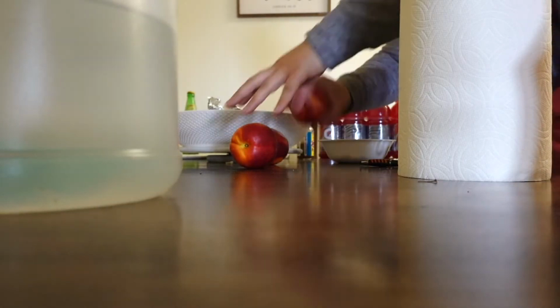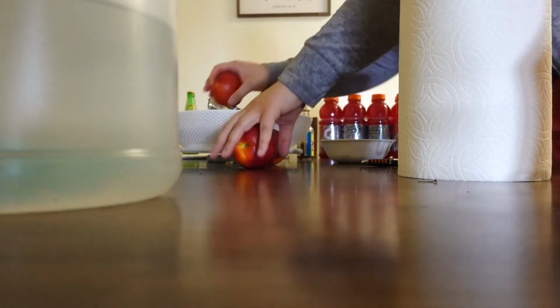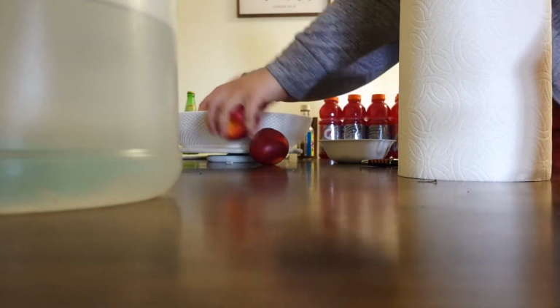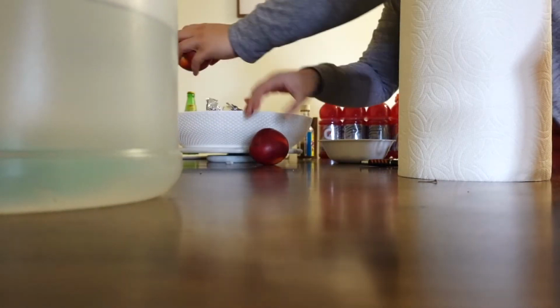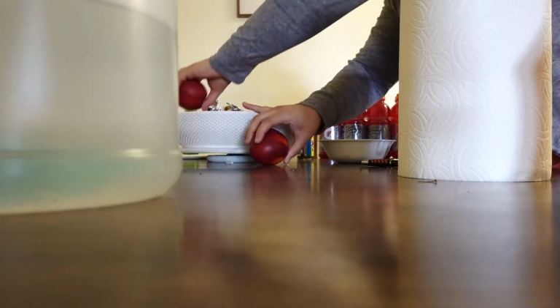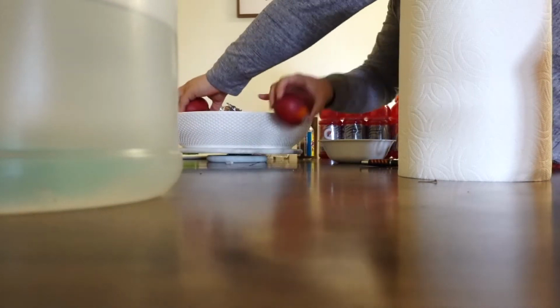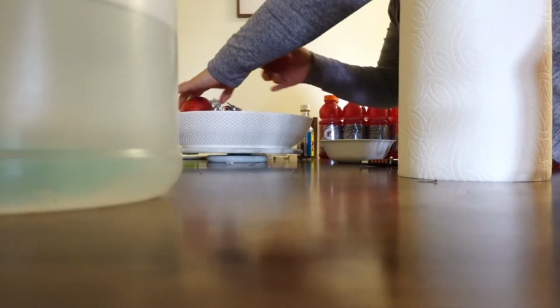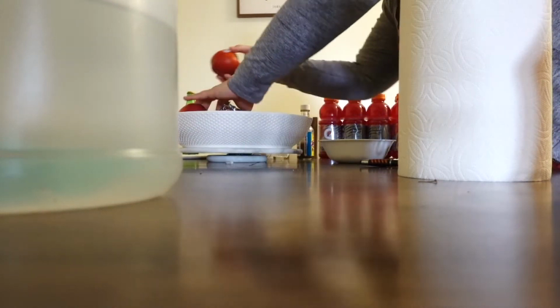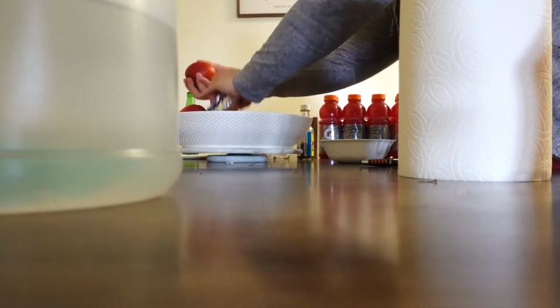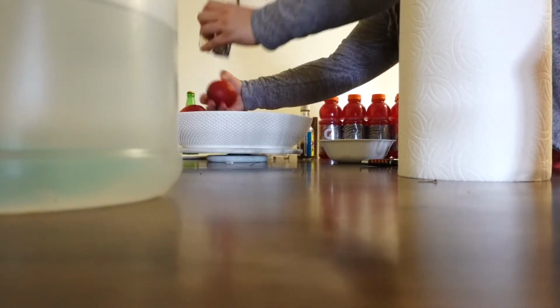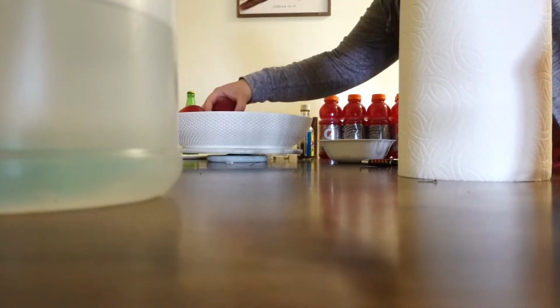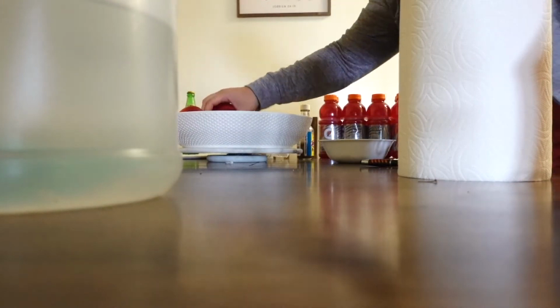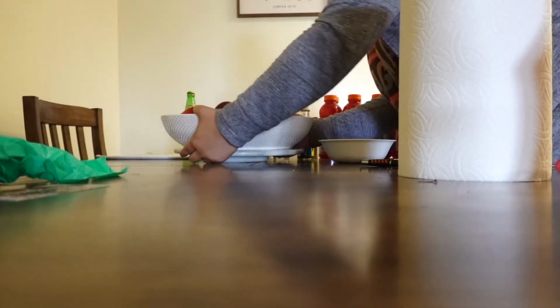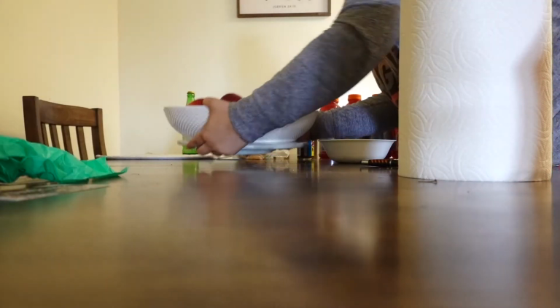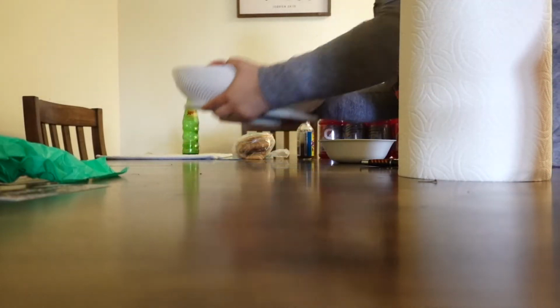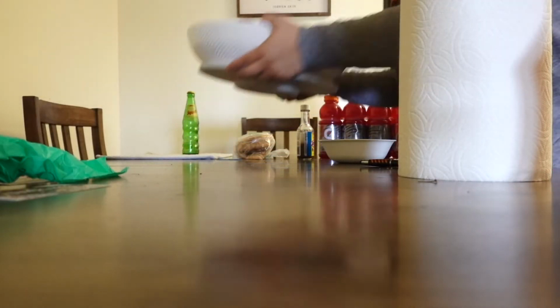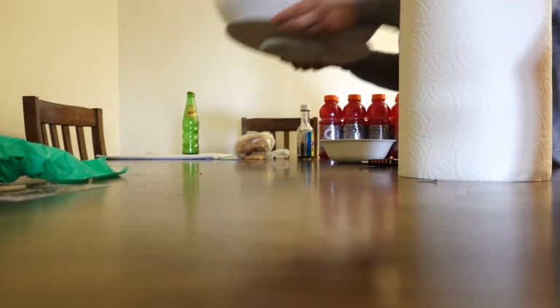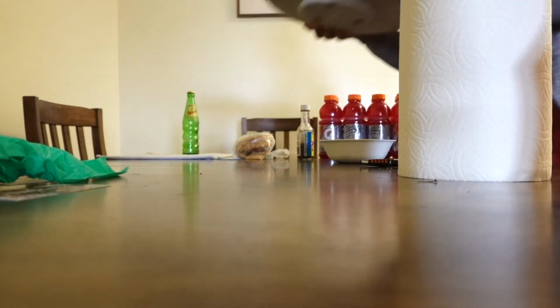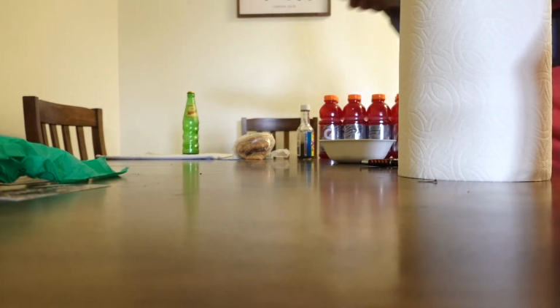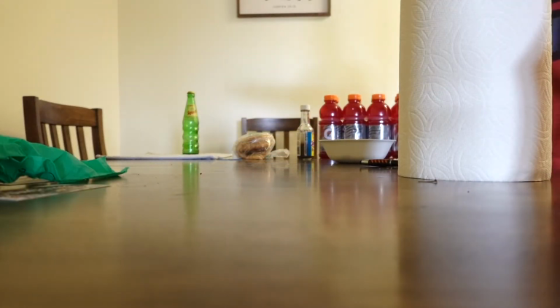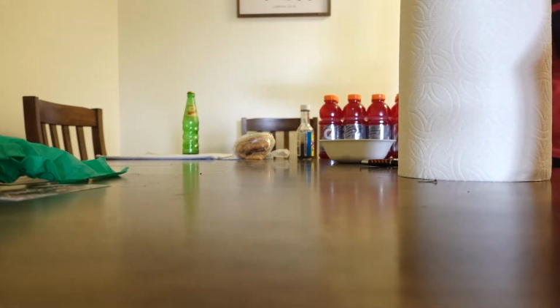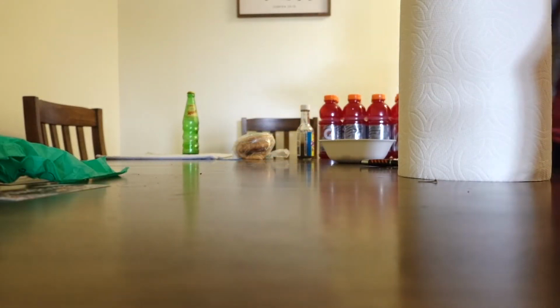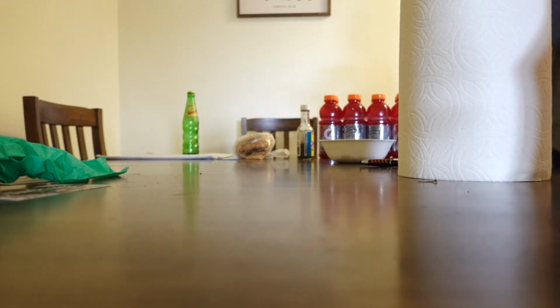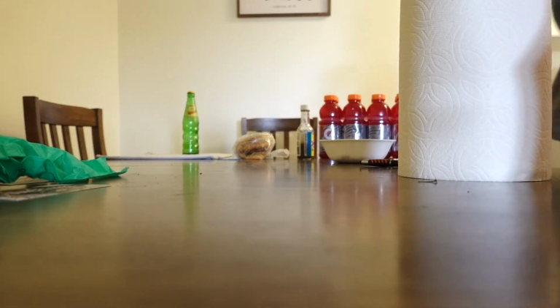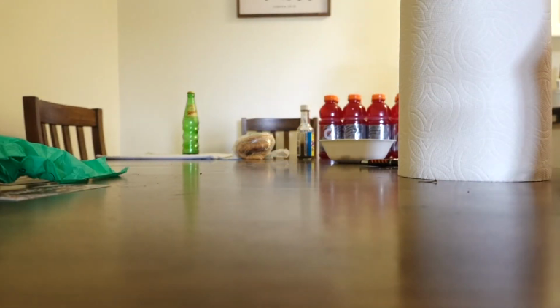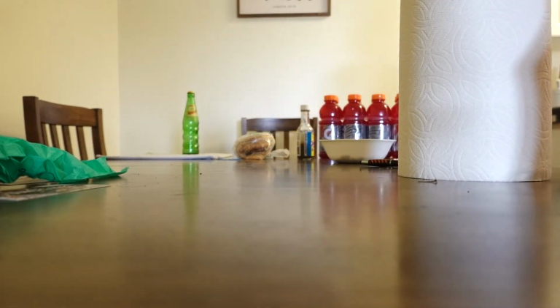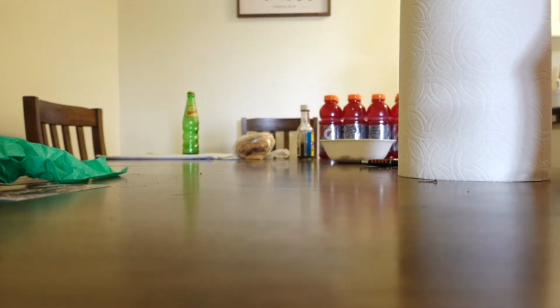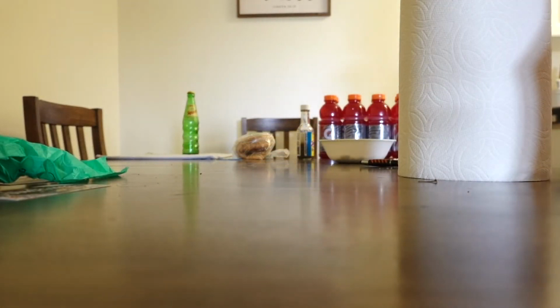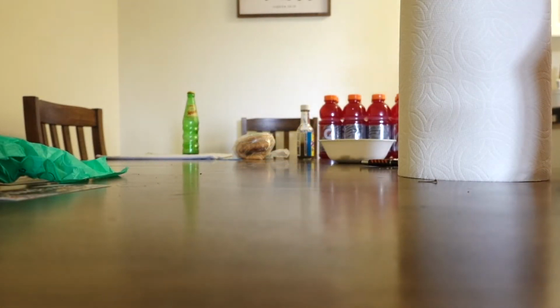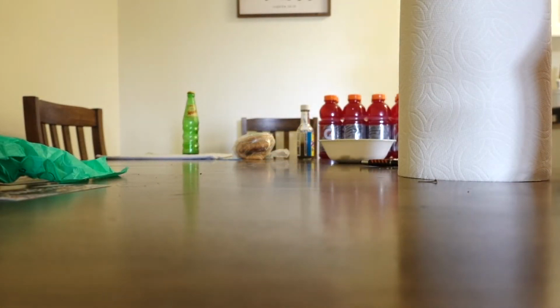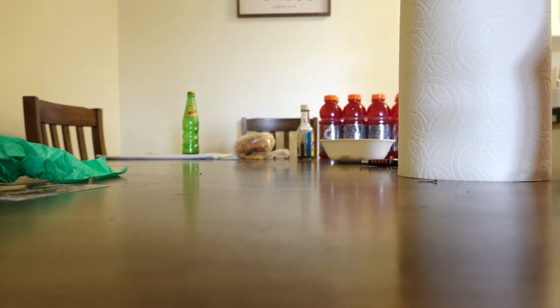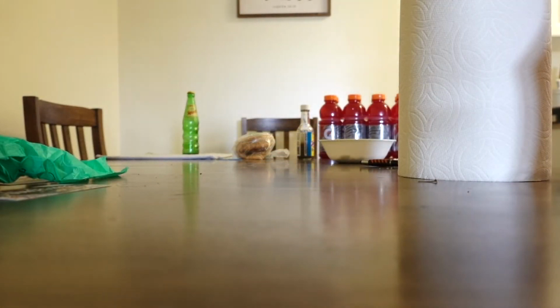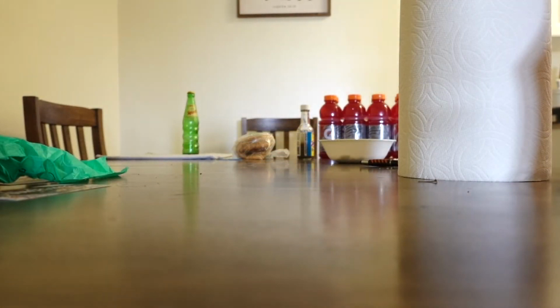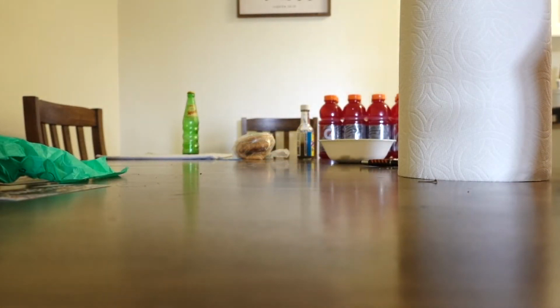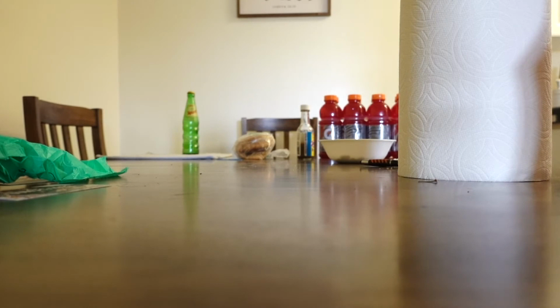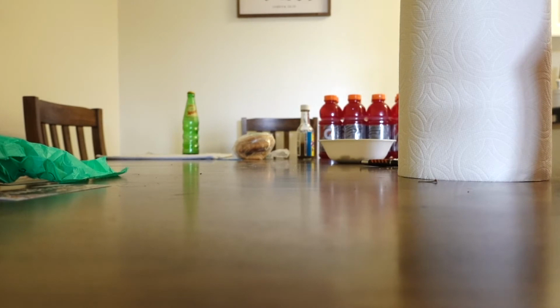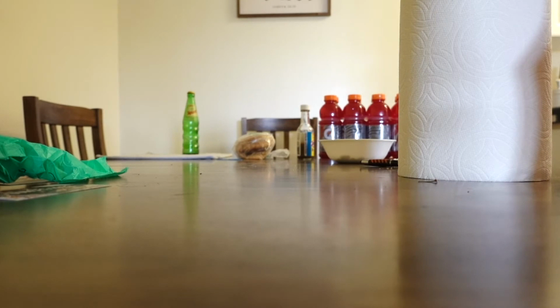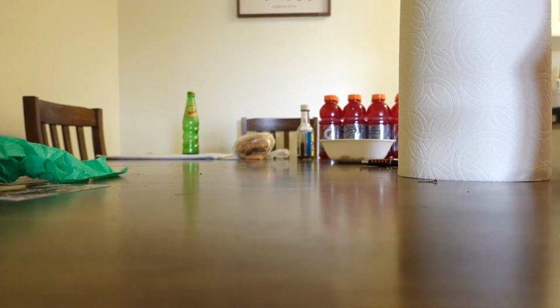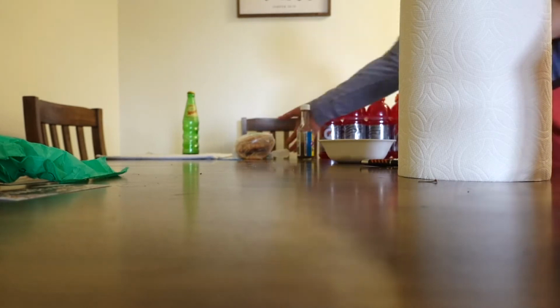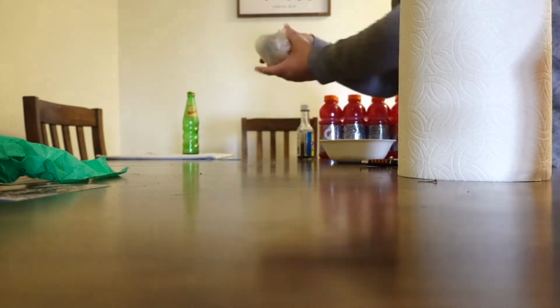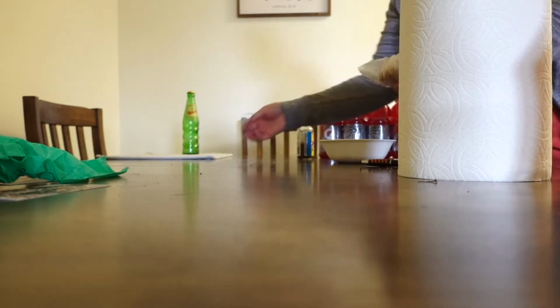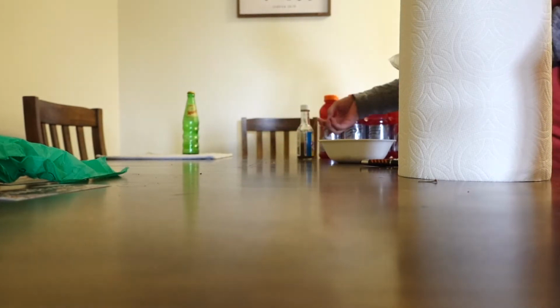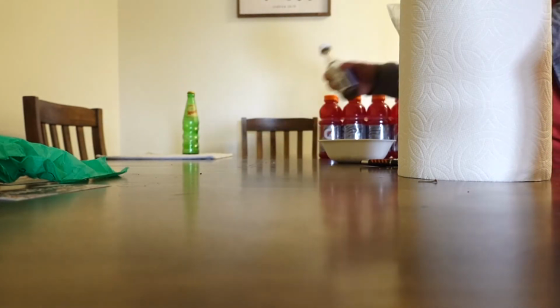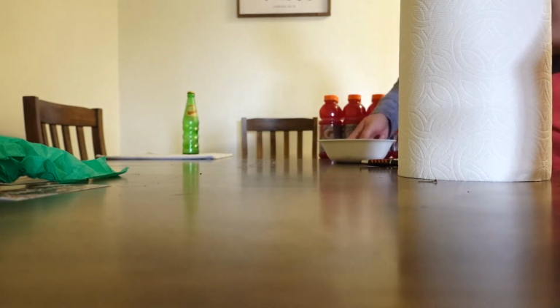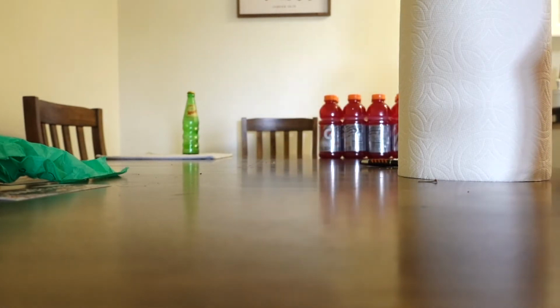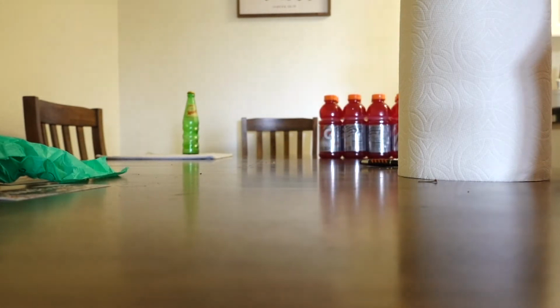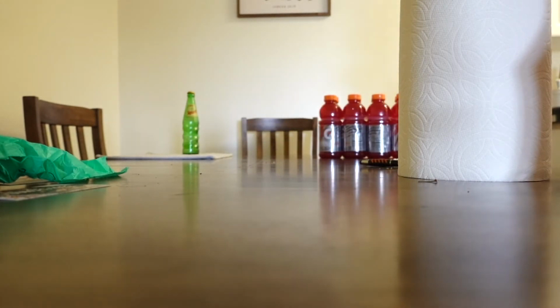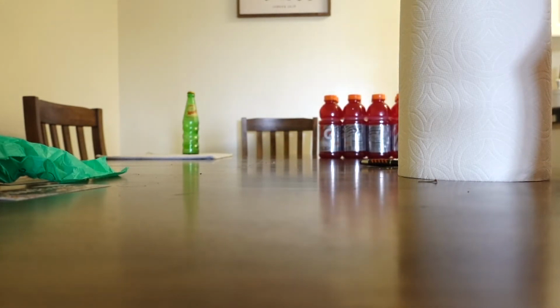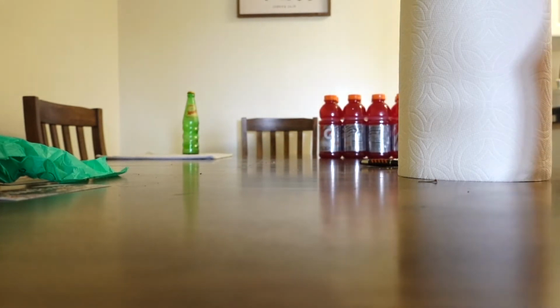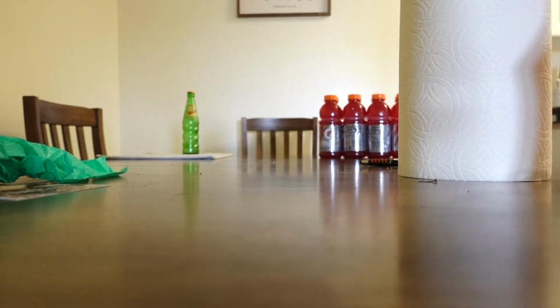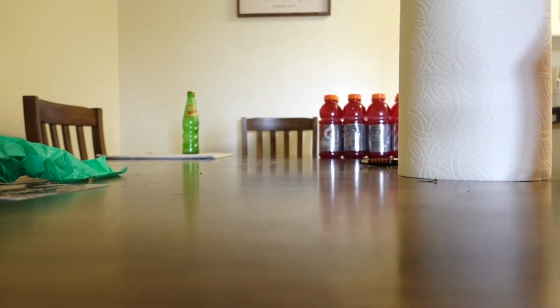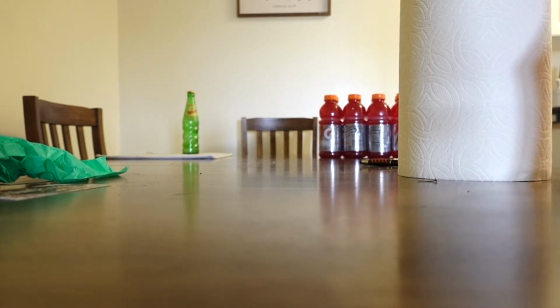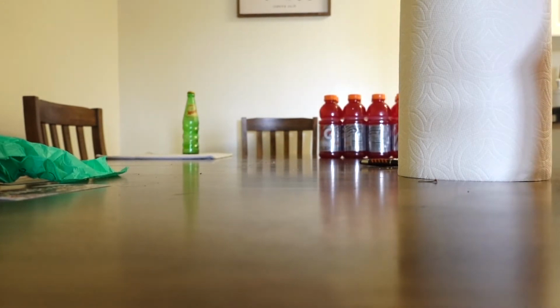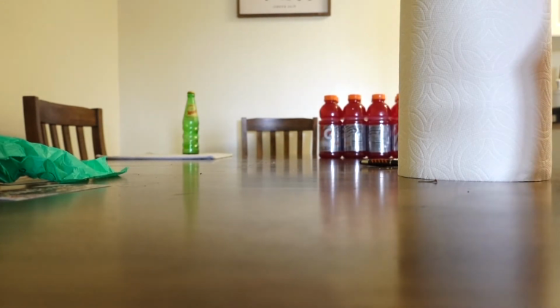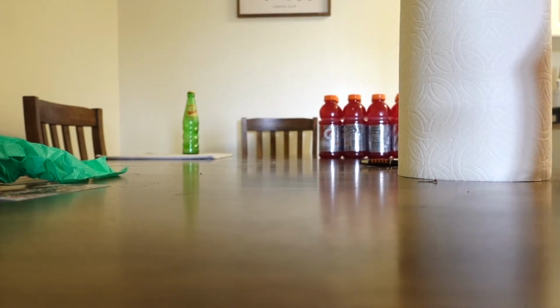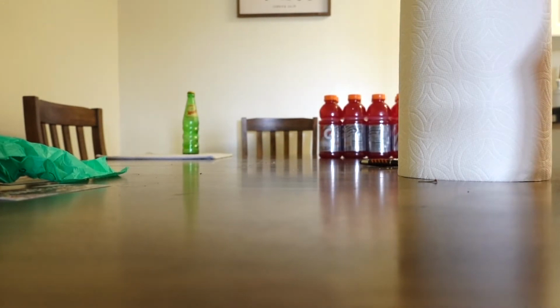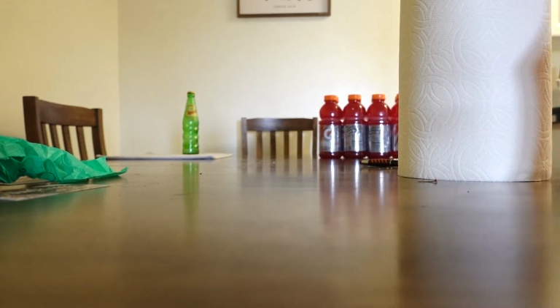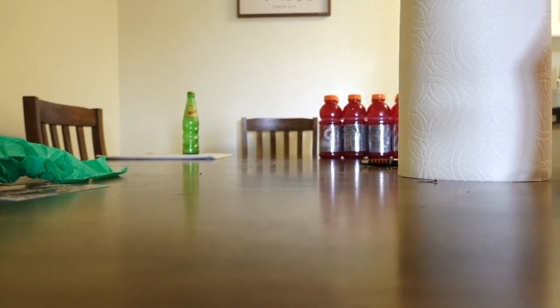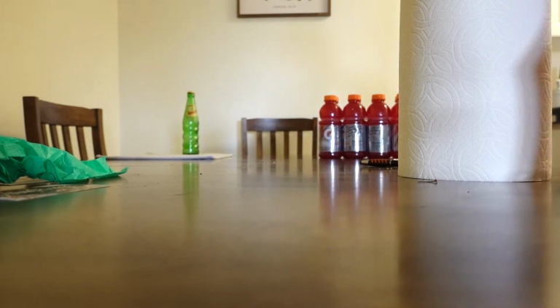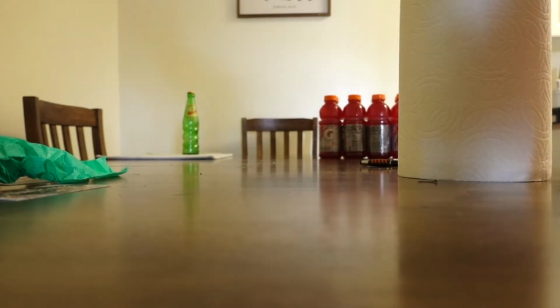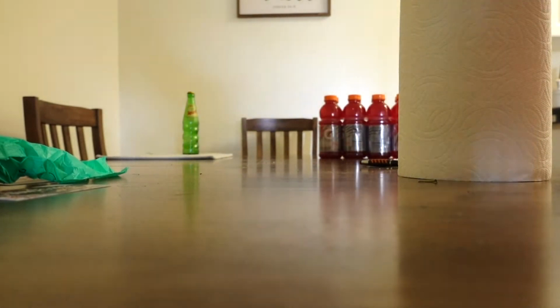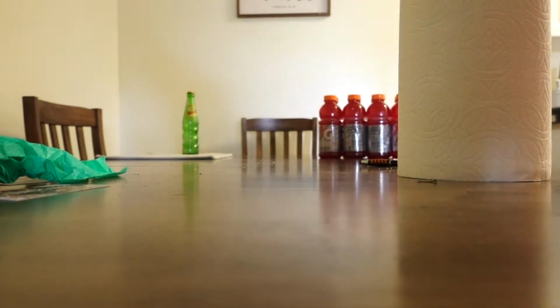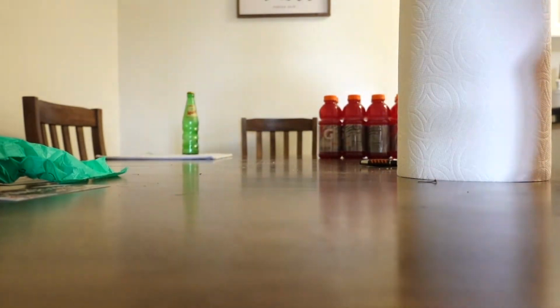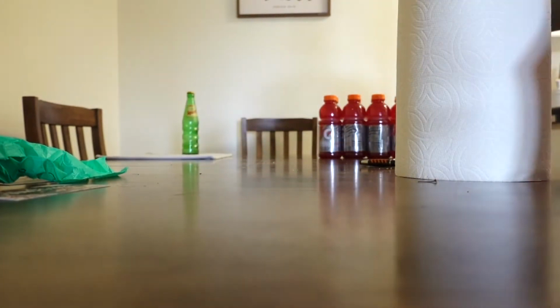The dining table is usually a place where a lot of clutter always ends up building.